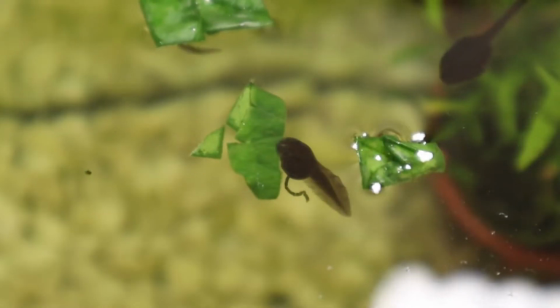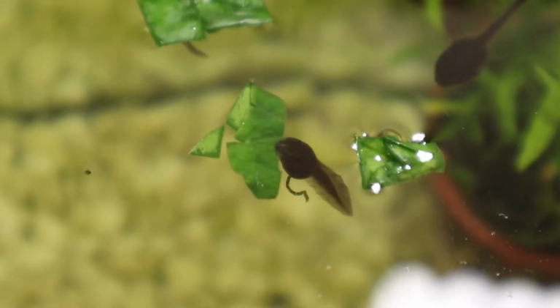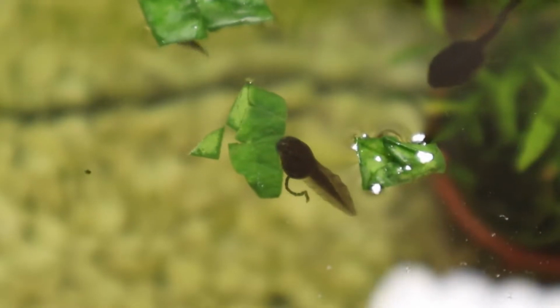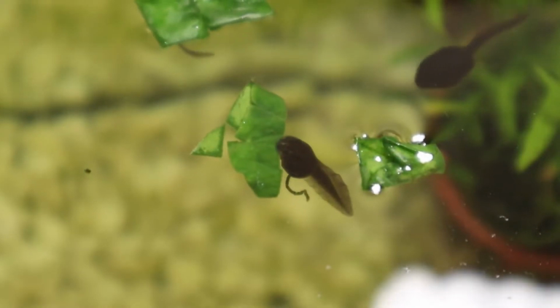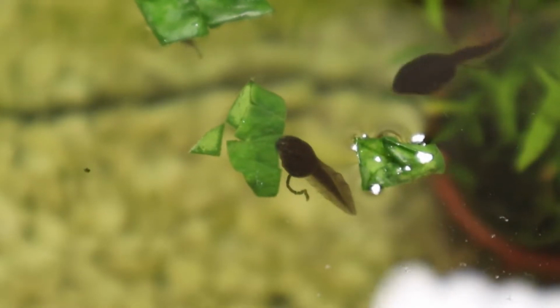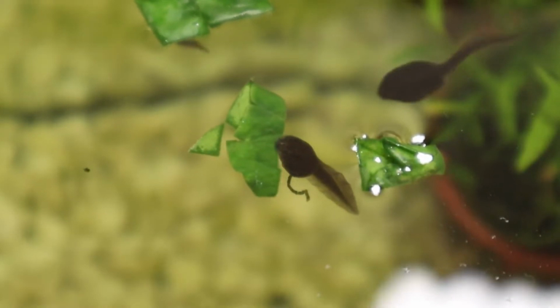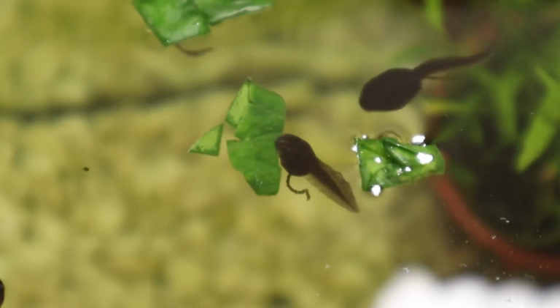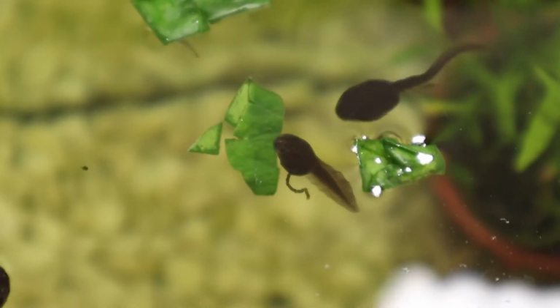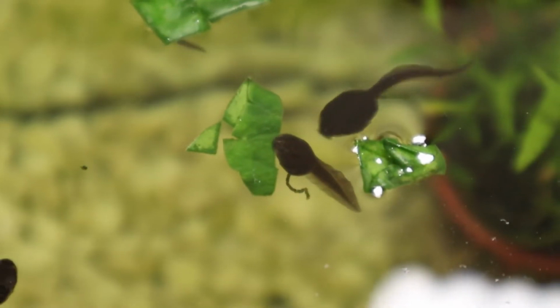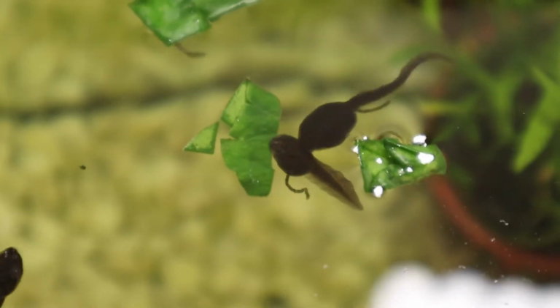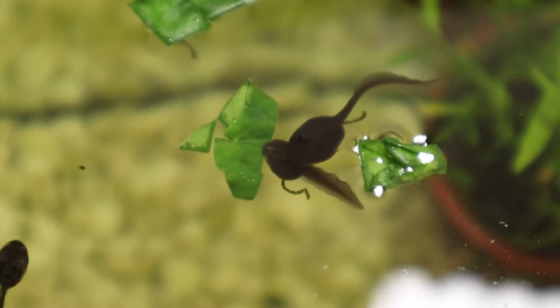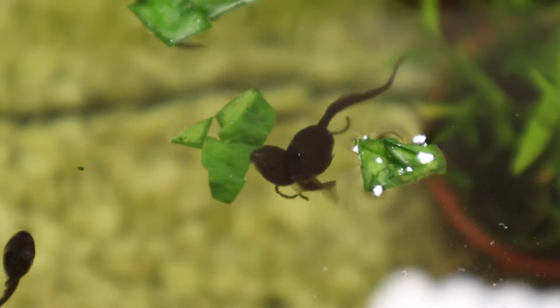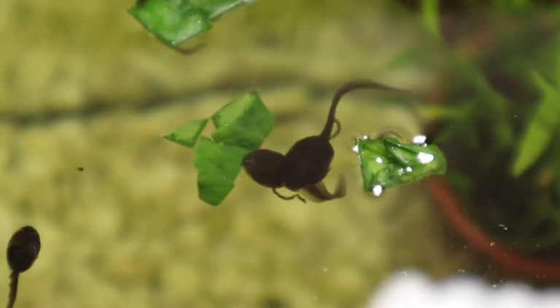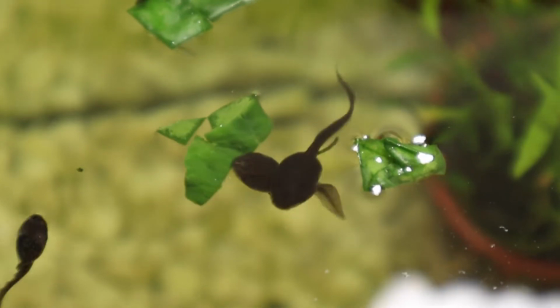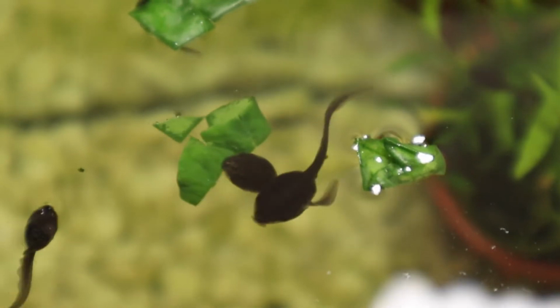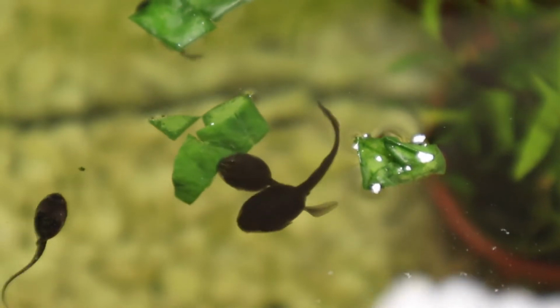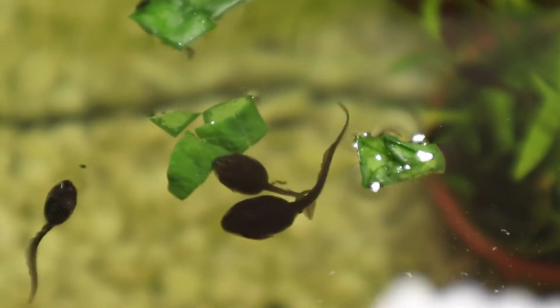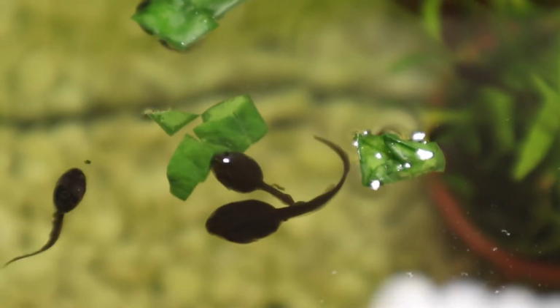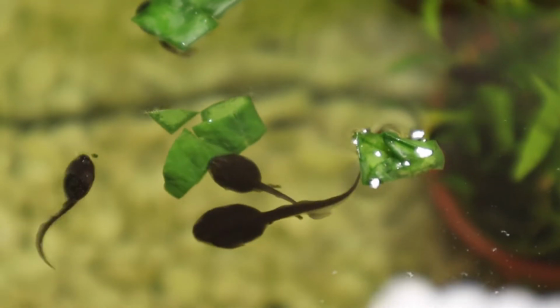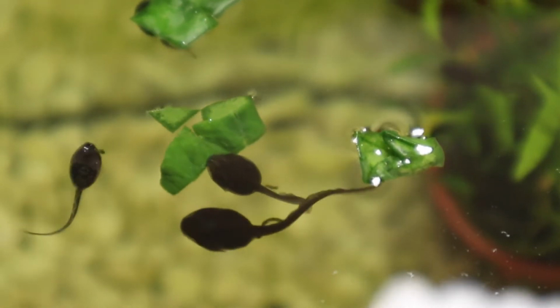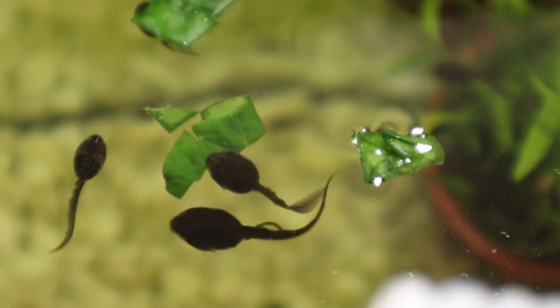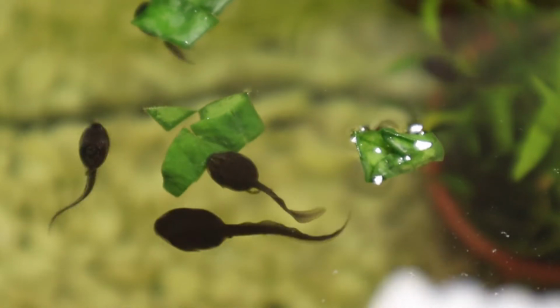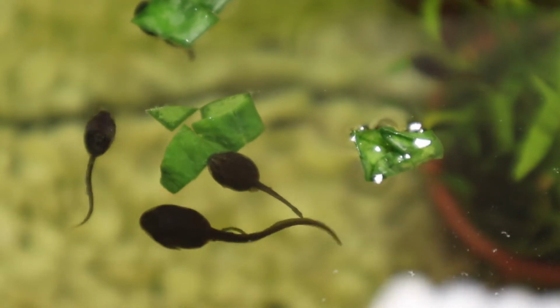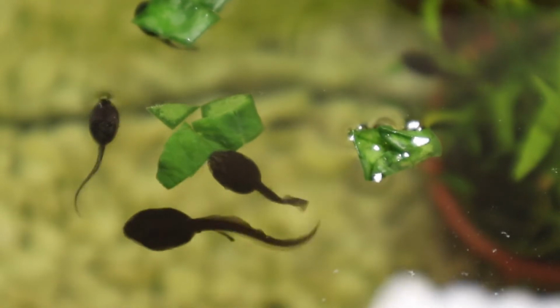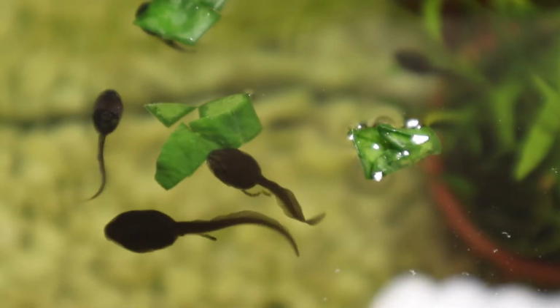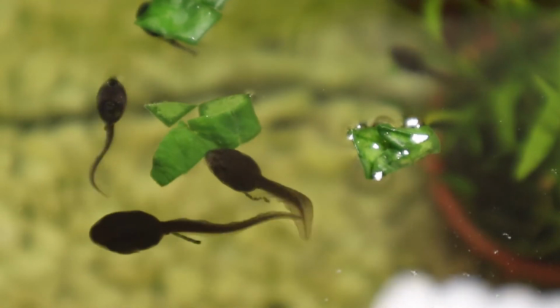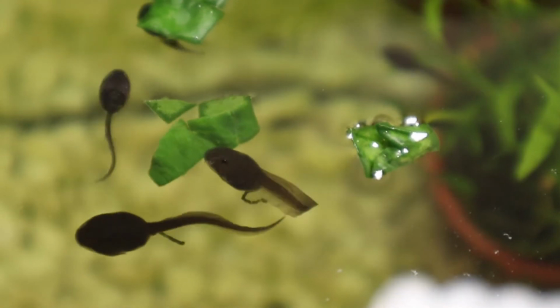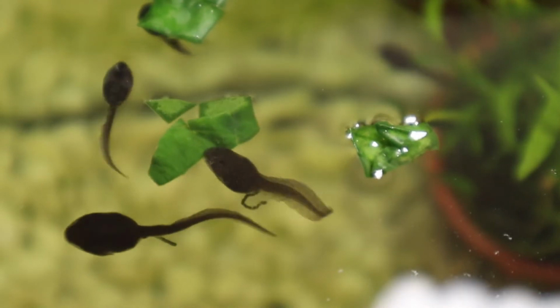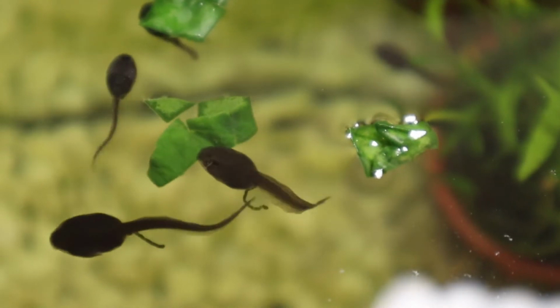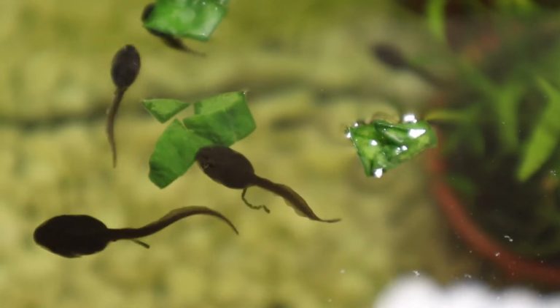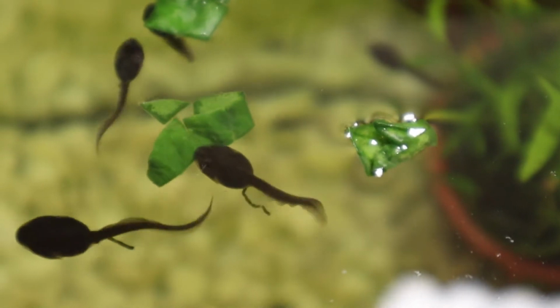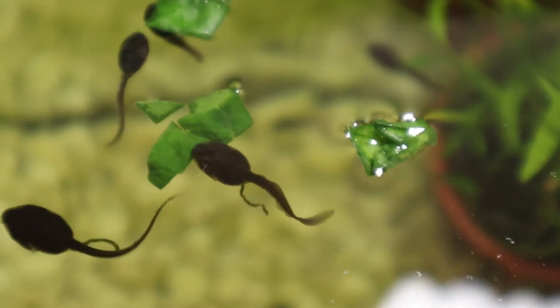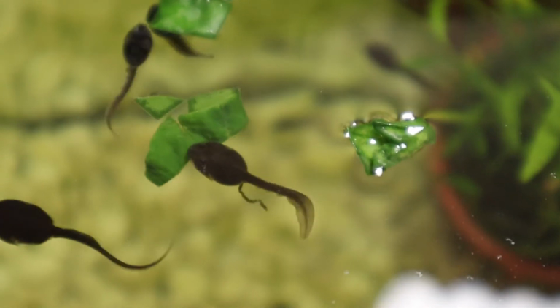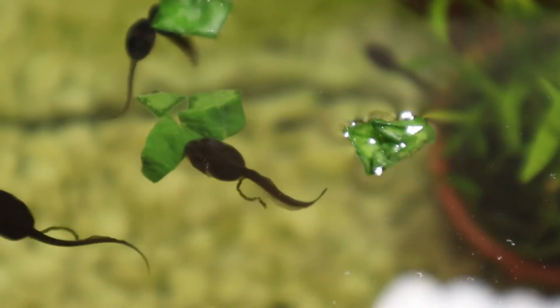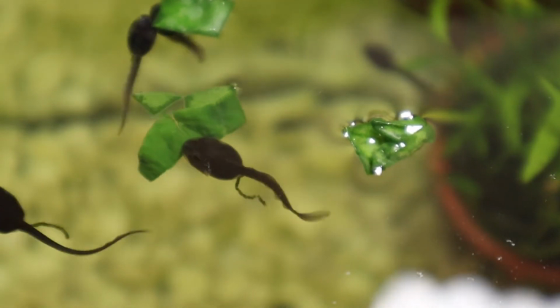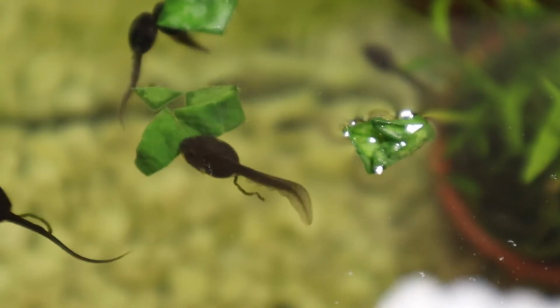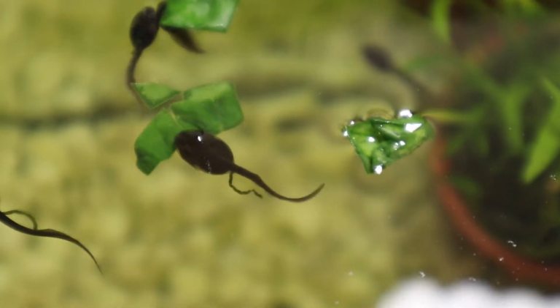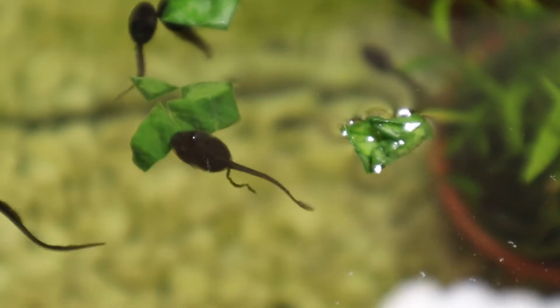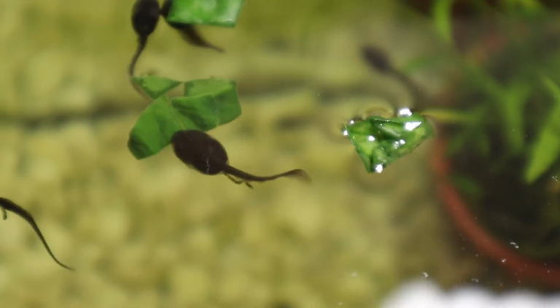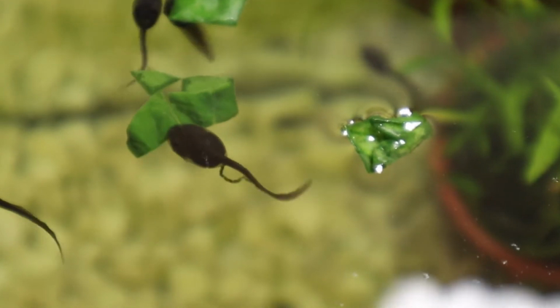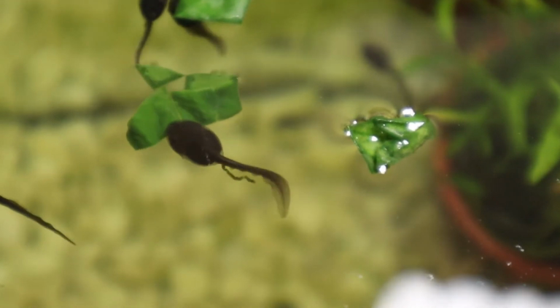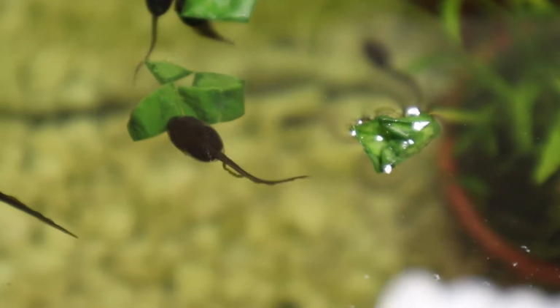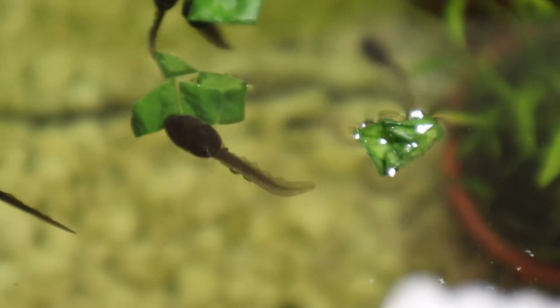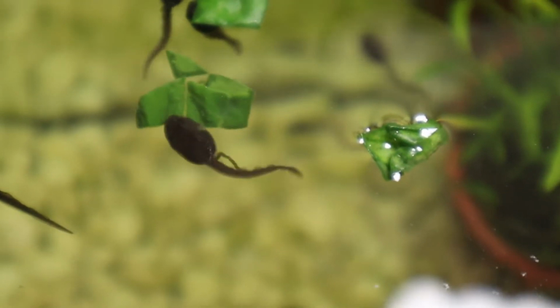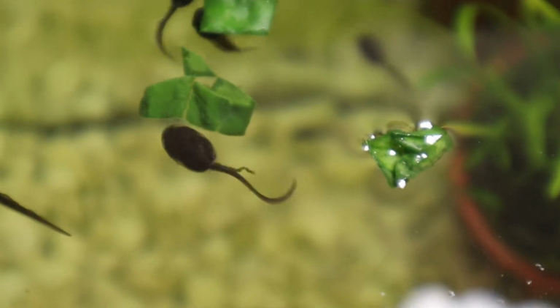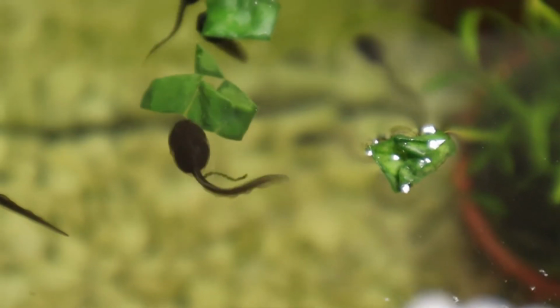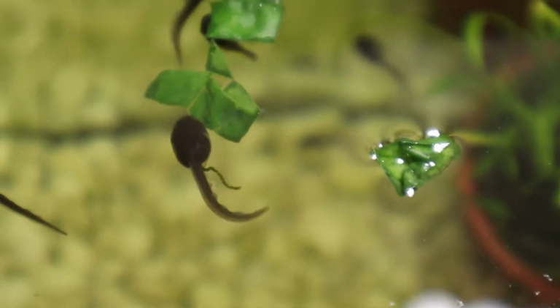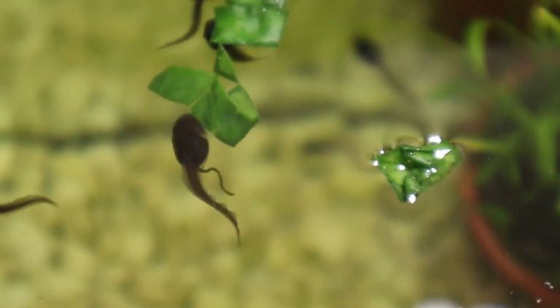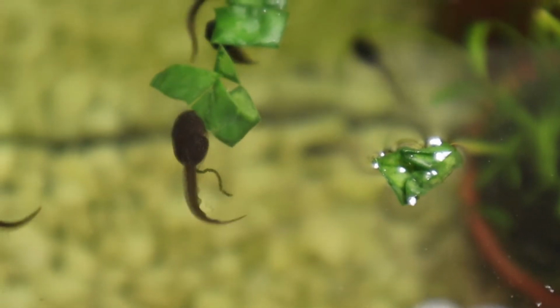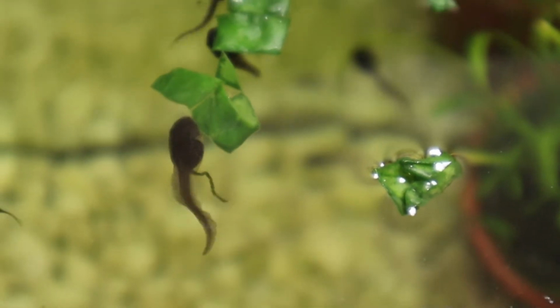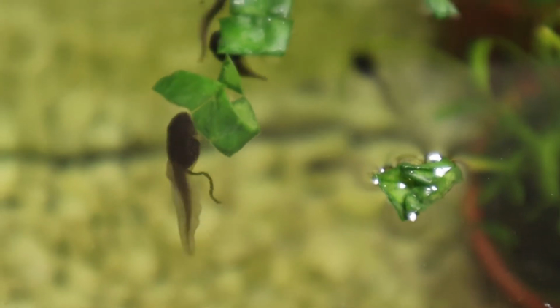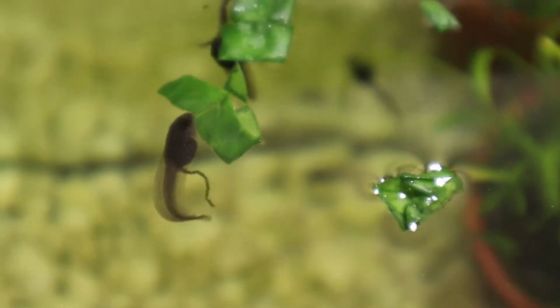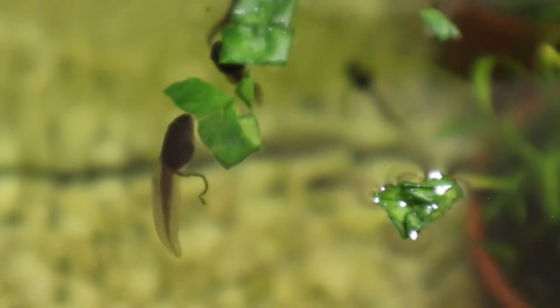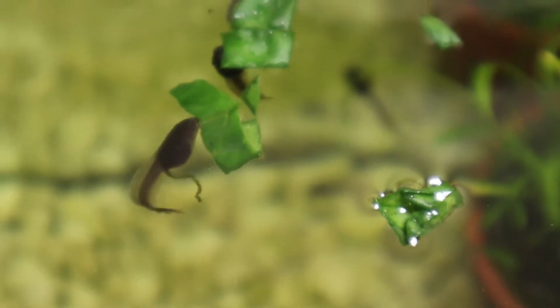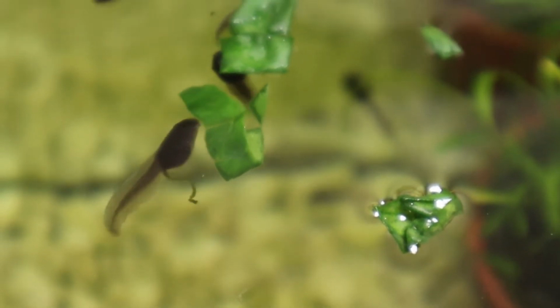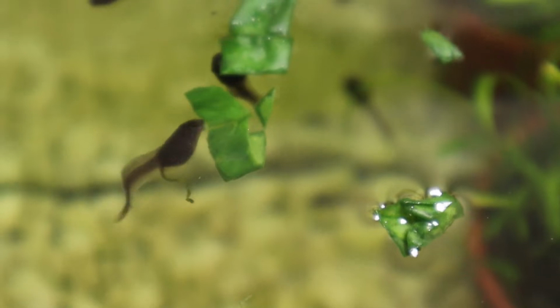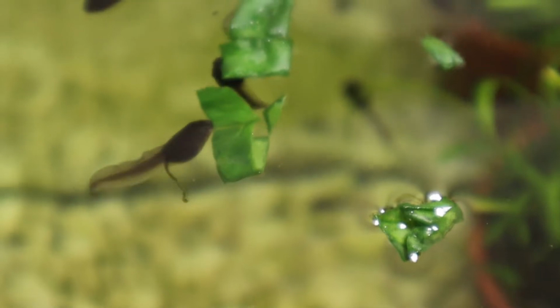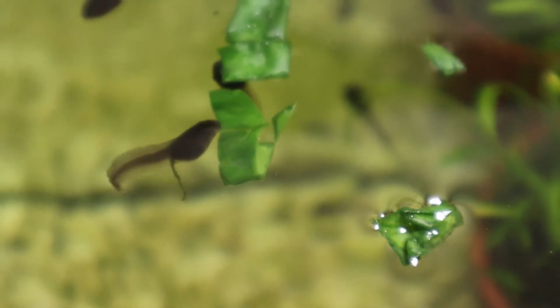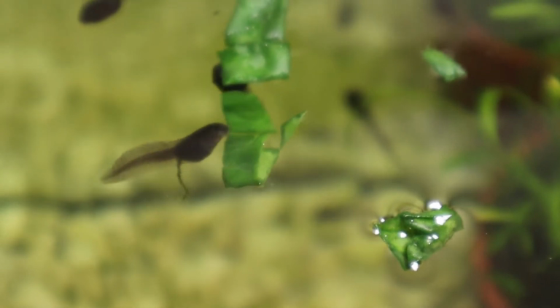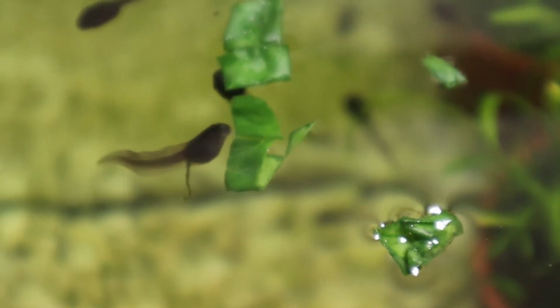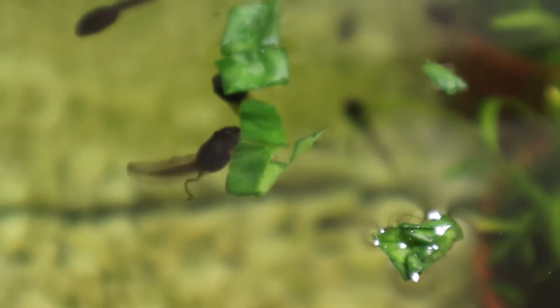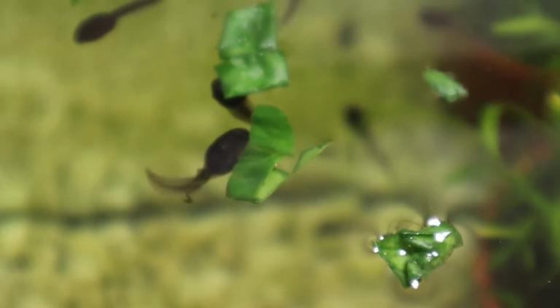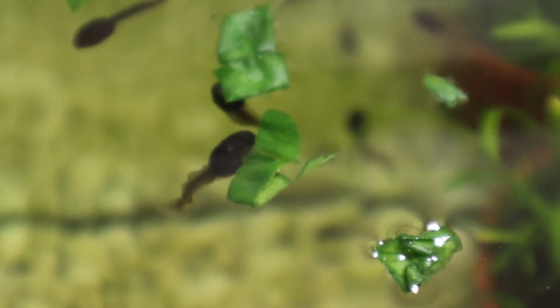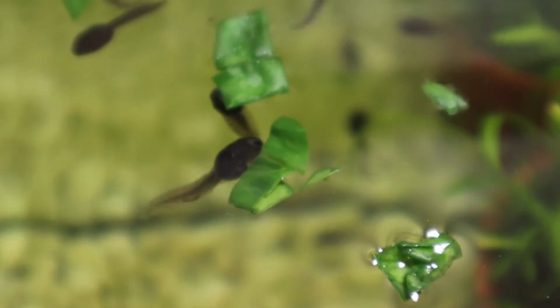These tadpoles must have been hungry because almost before I'd finished putting the spinach in the tank, they started to swarm into a feeding frenzy.